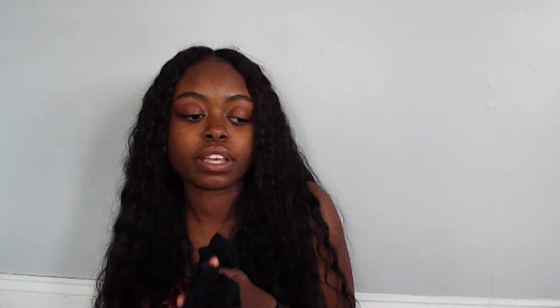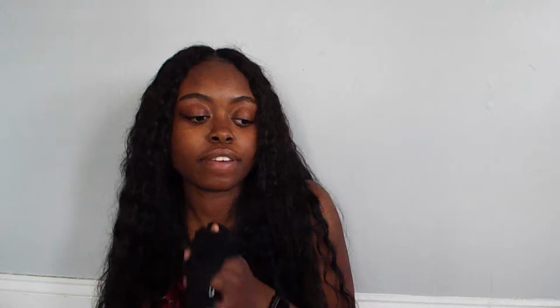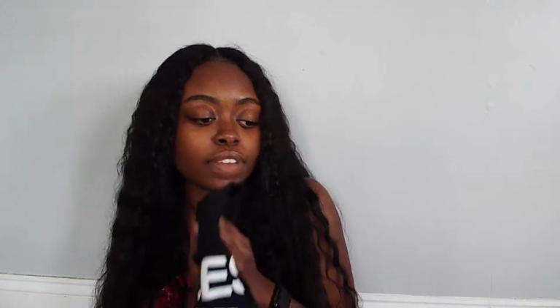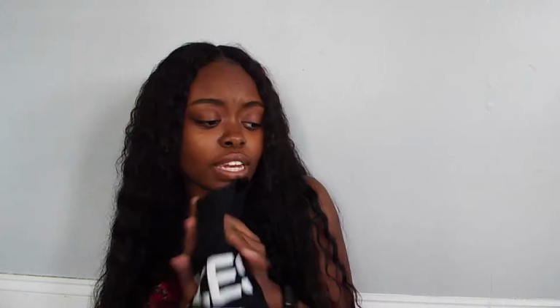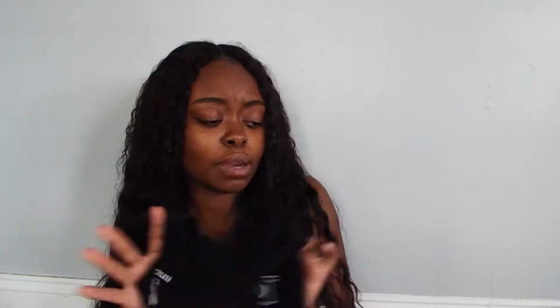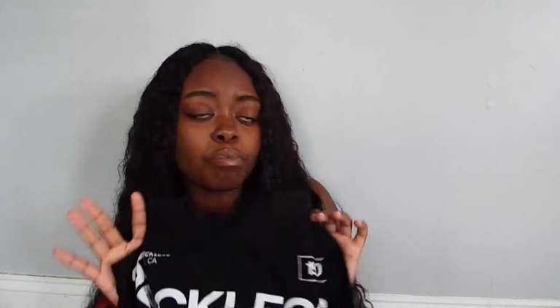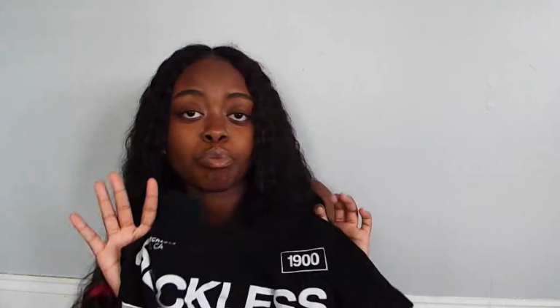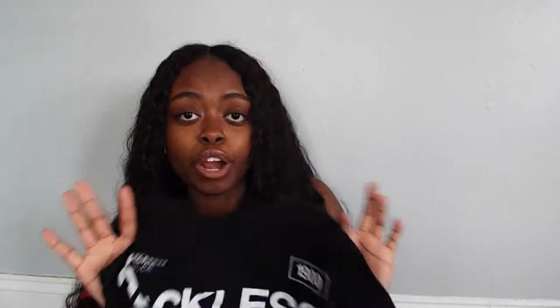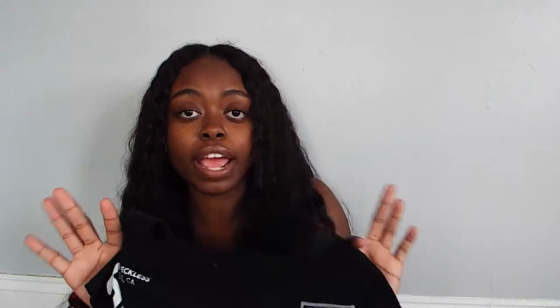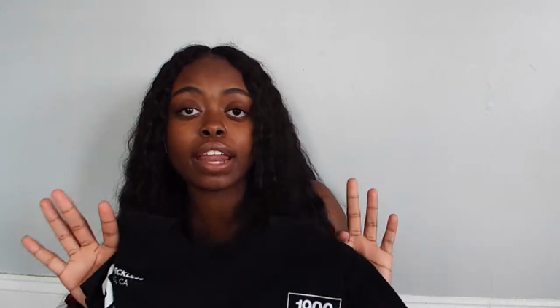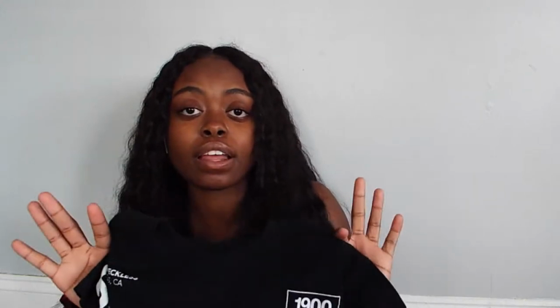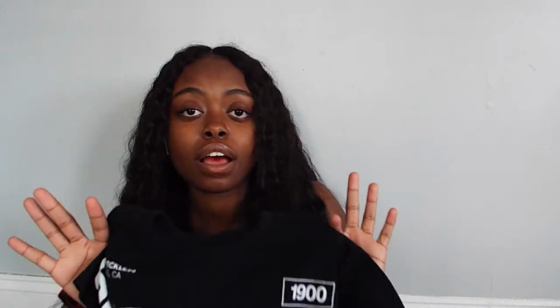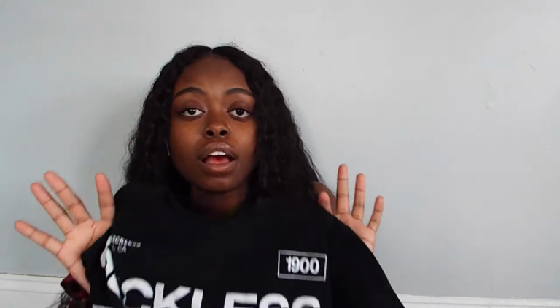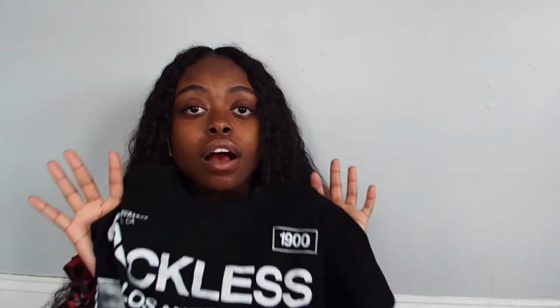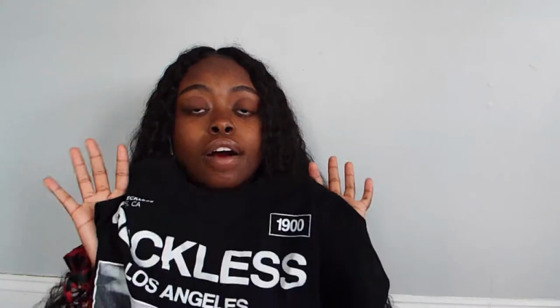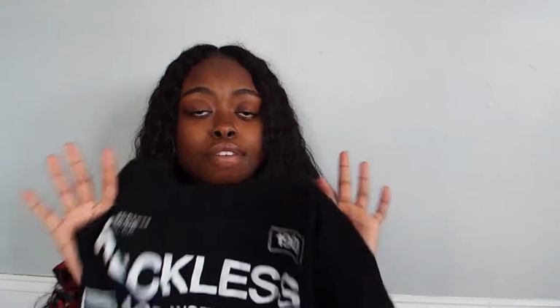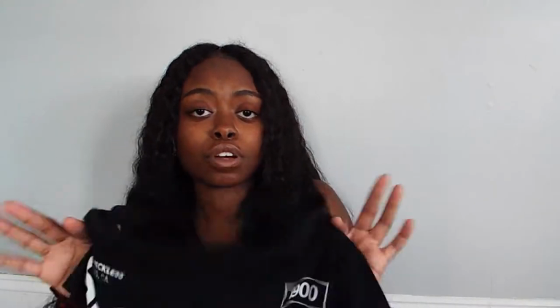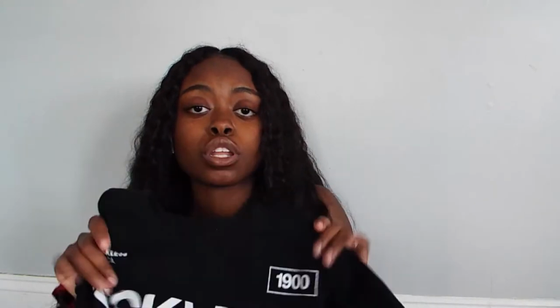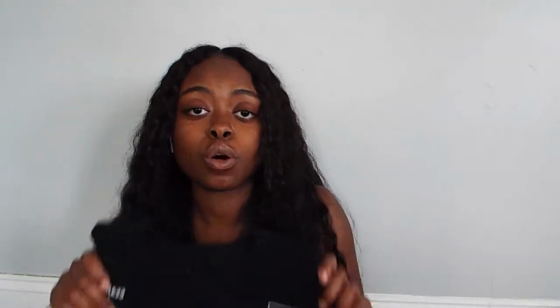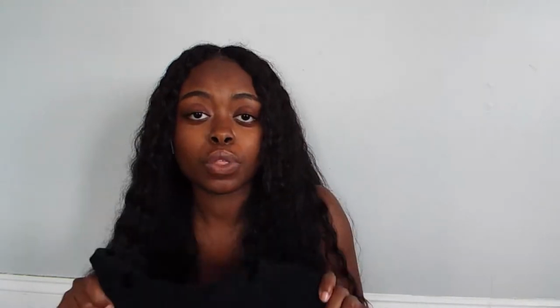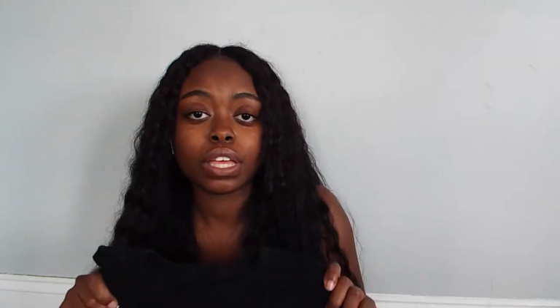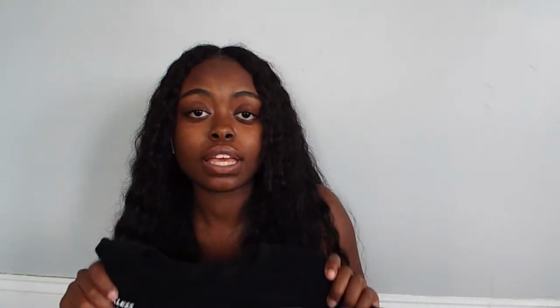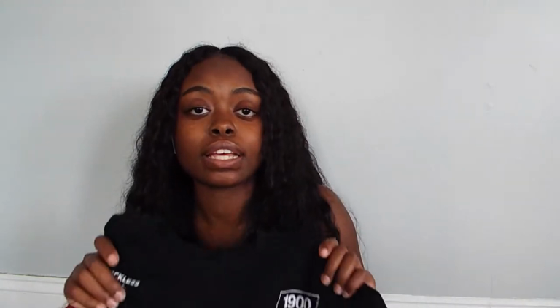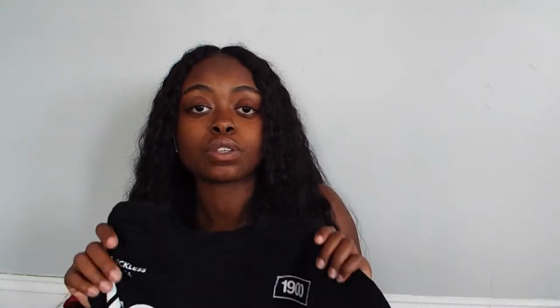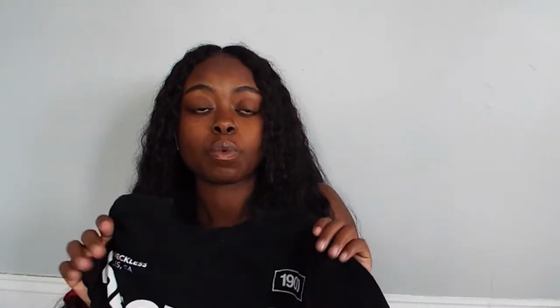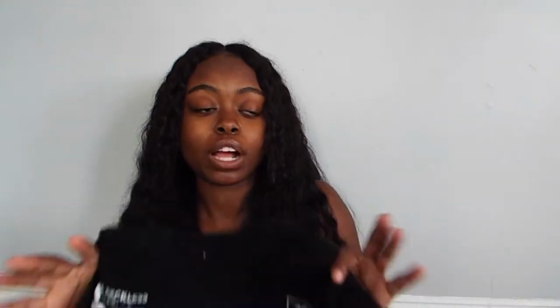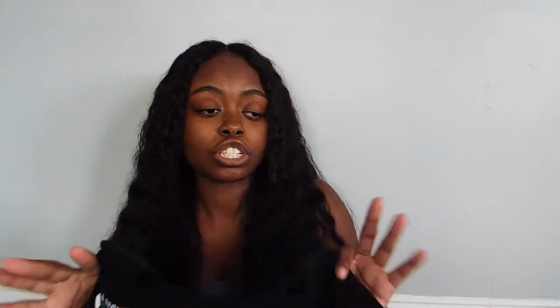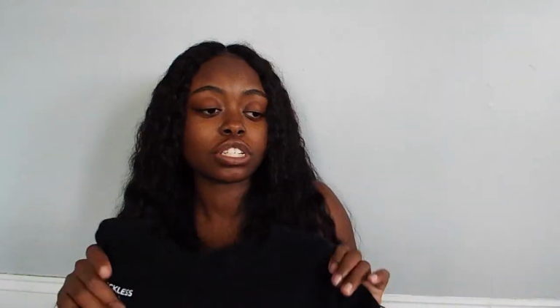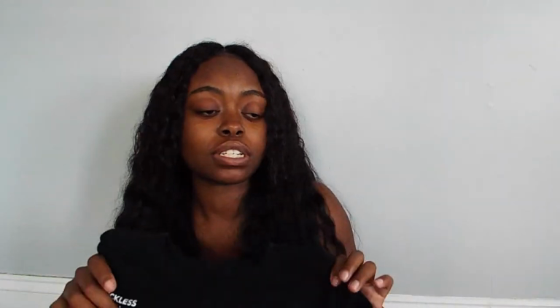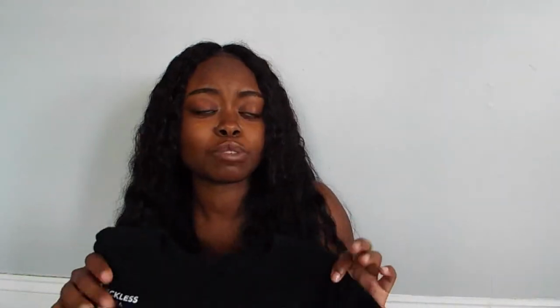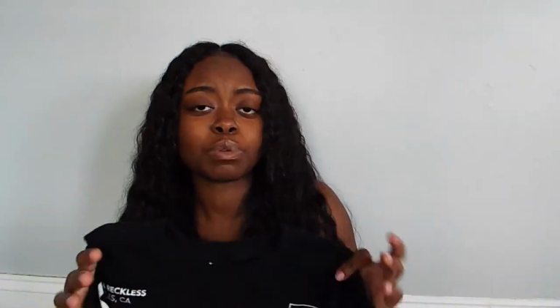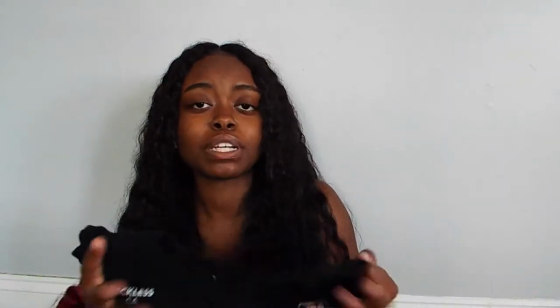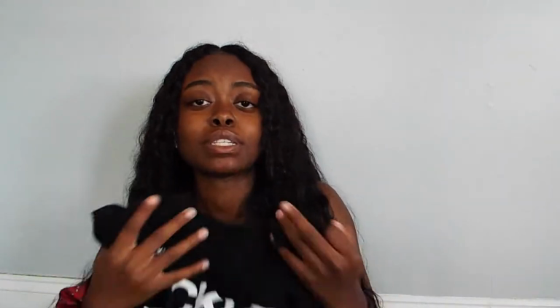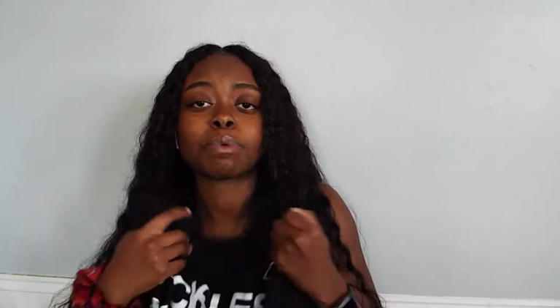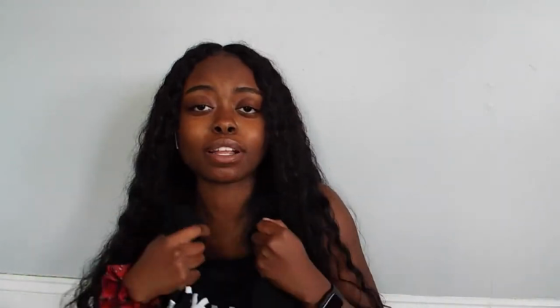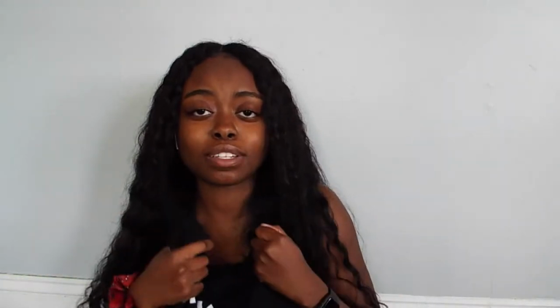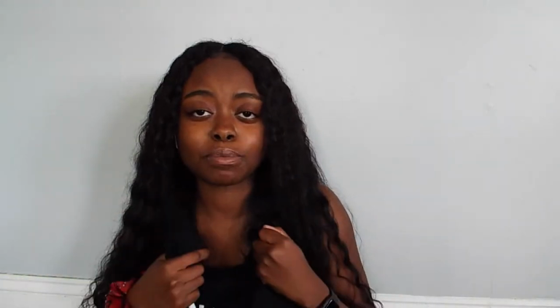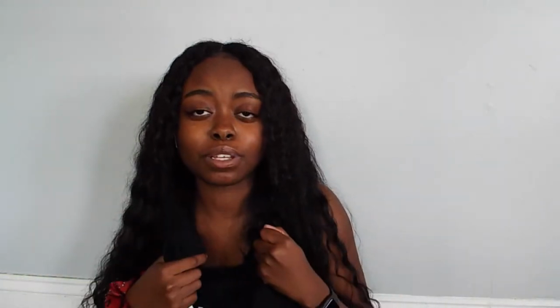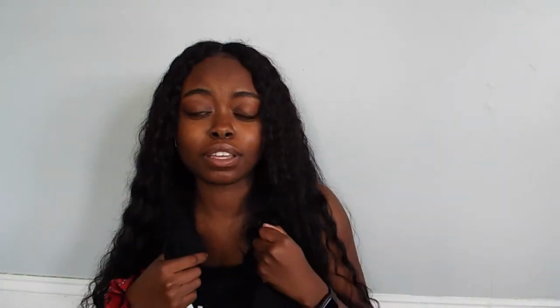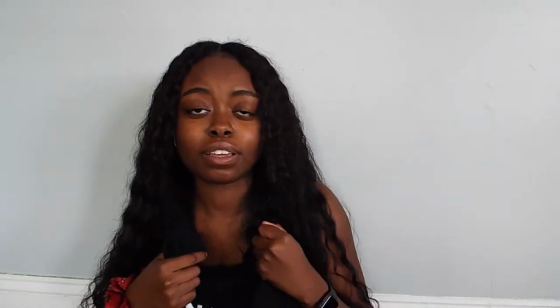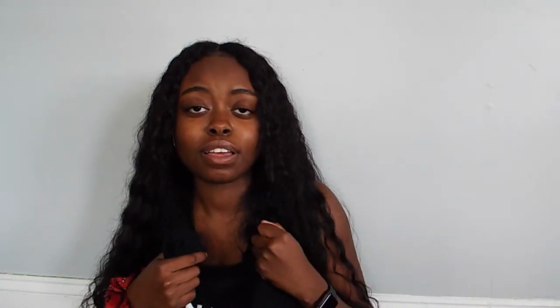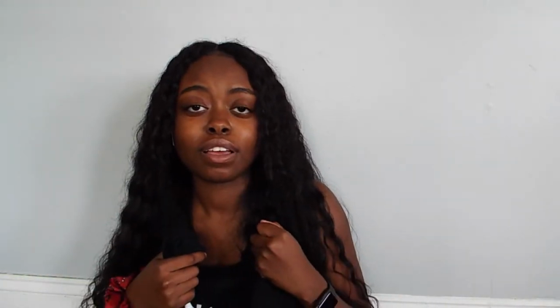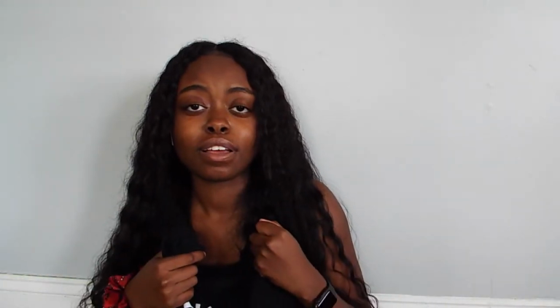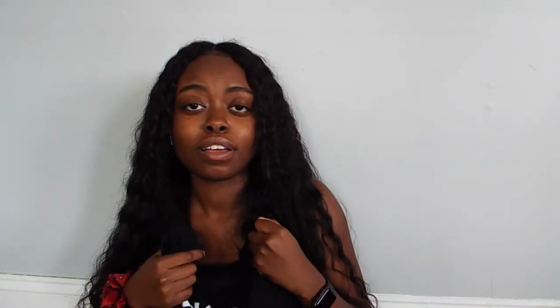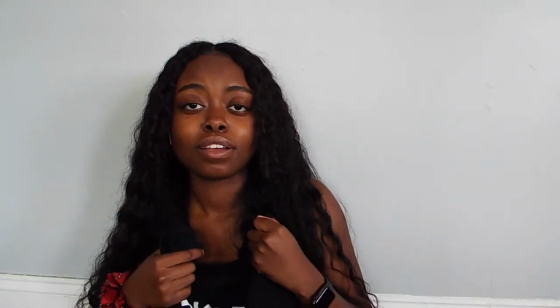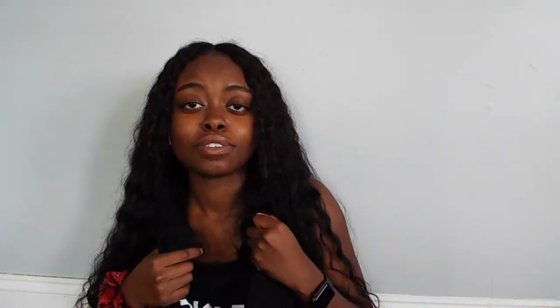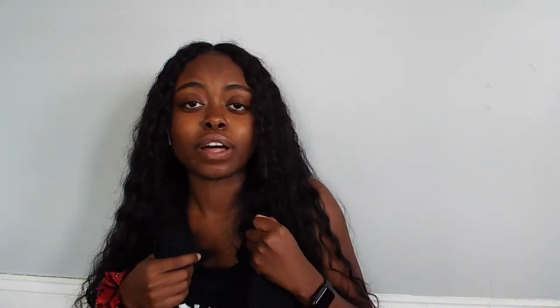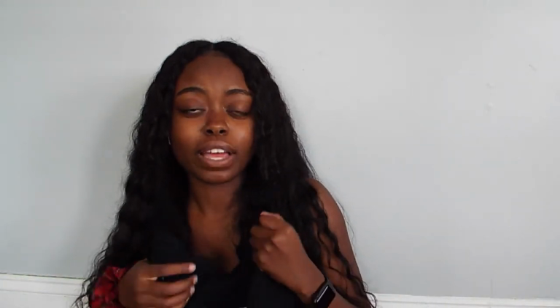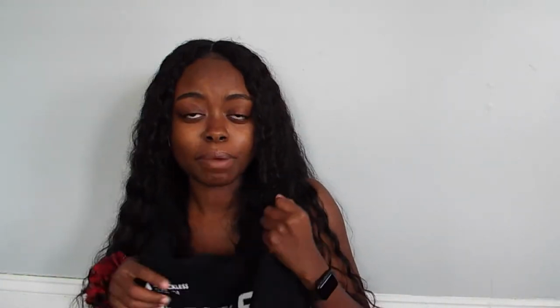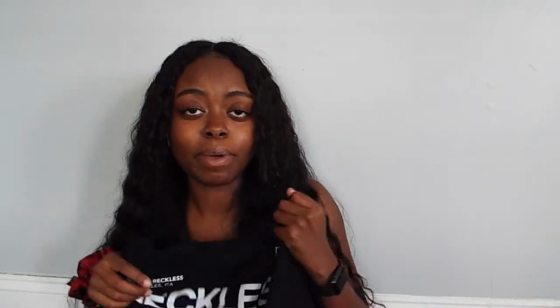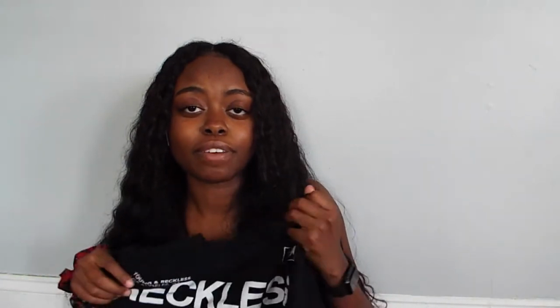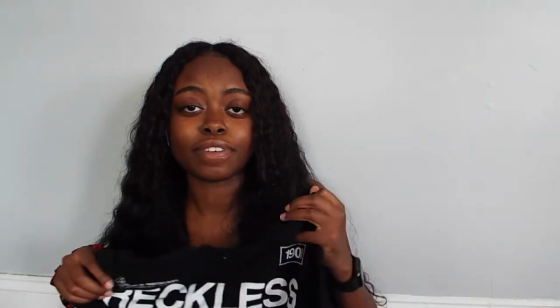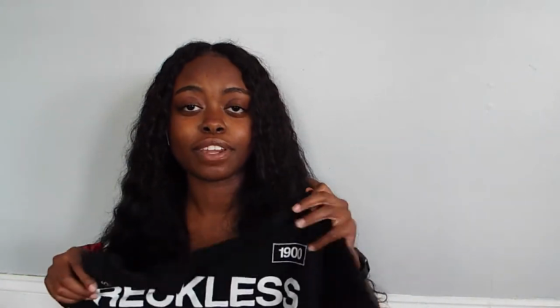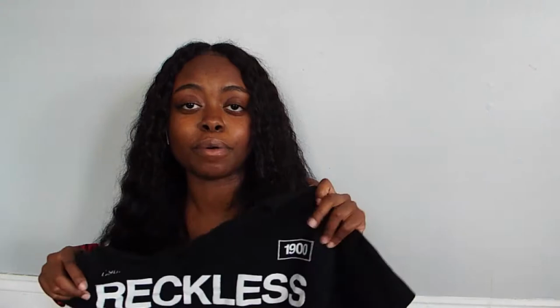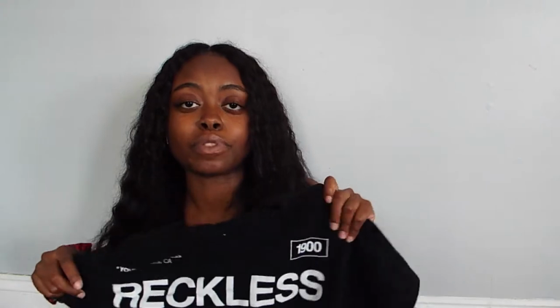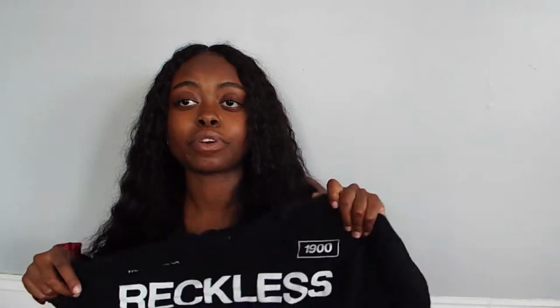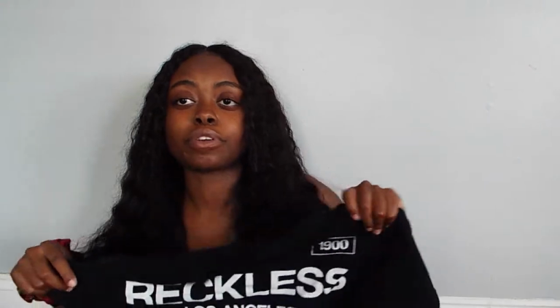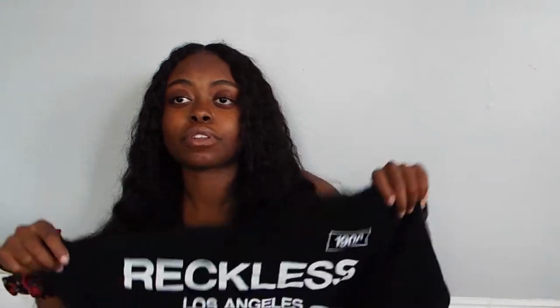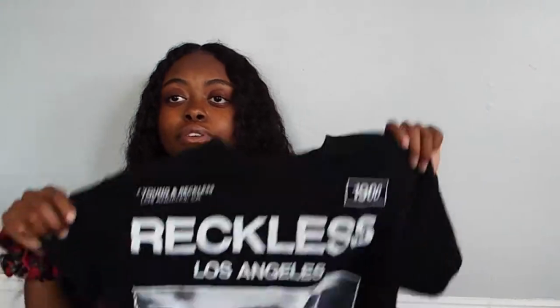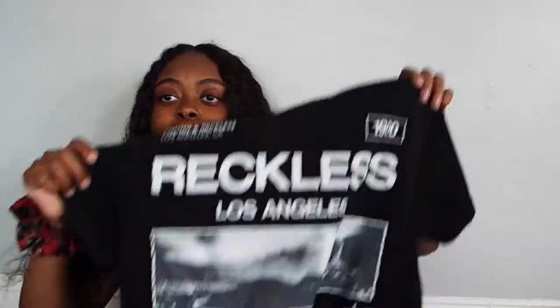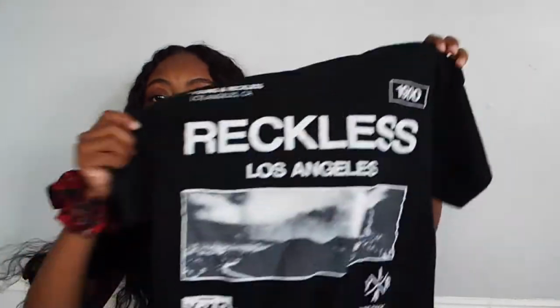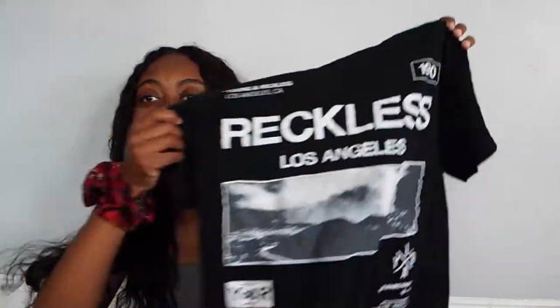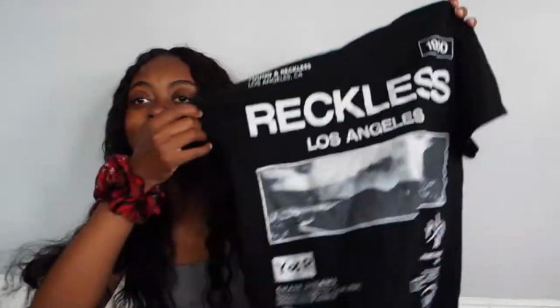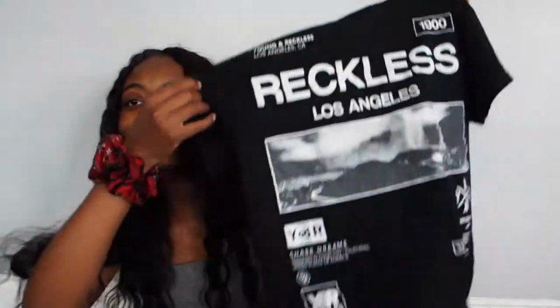If any brand of clothing is watching this, please sponsor me so I can make a video with all your clothes. Thanks!